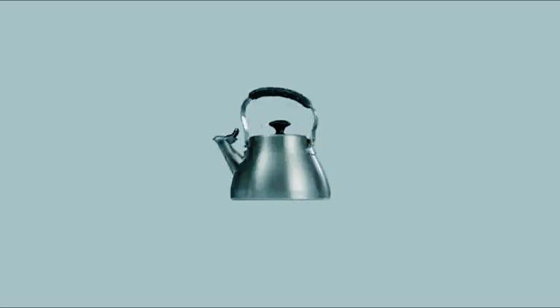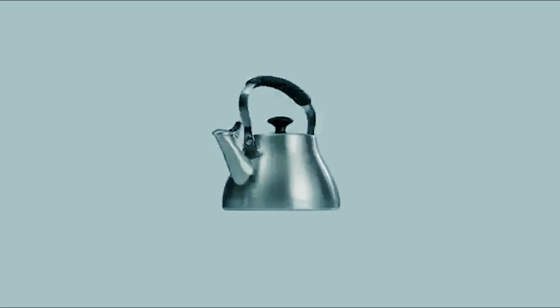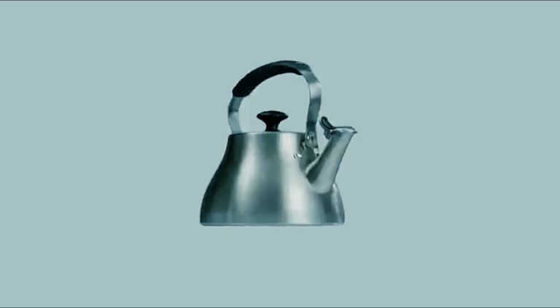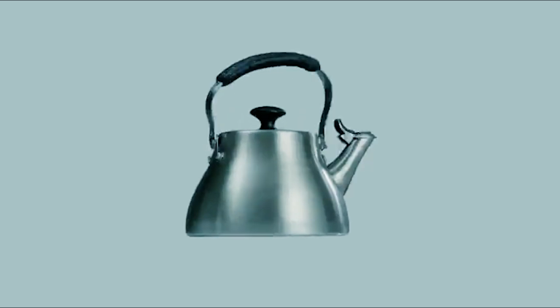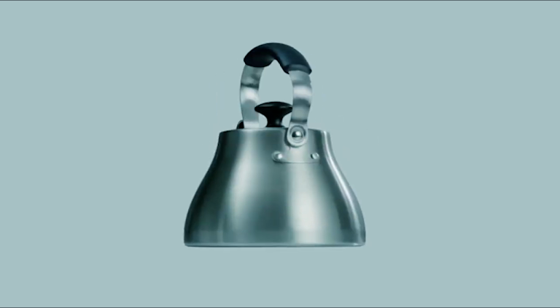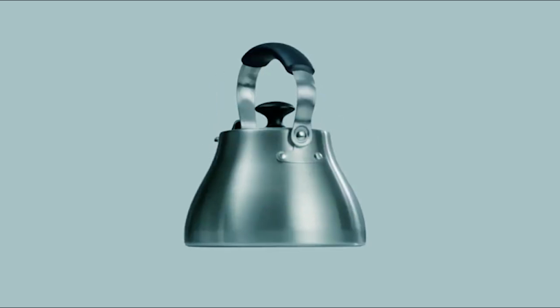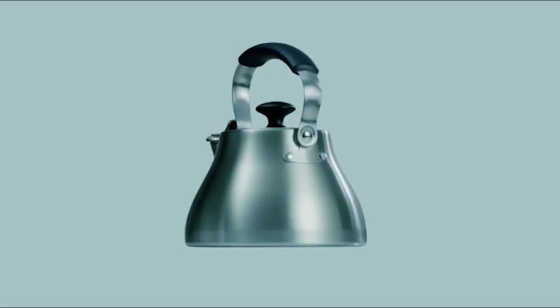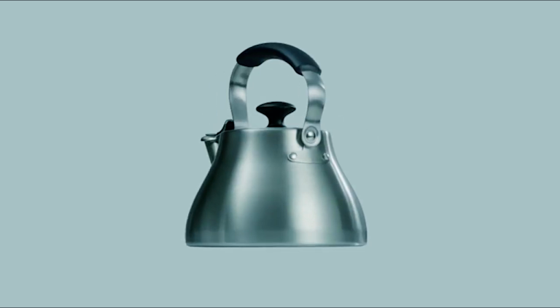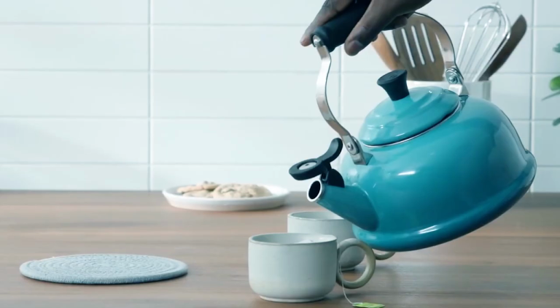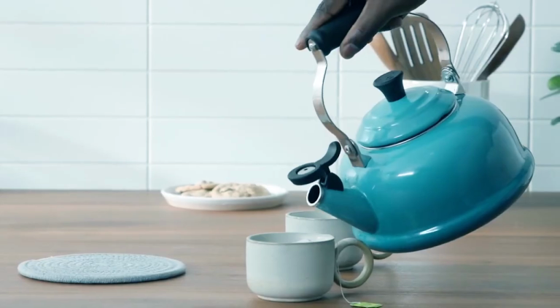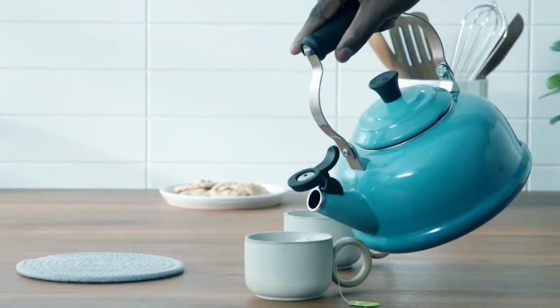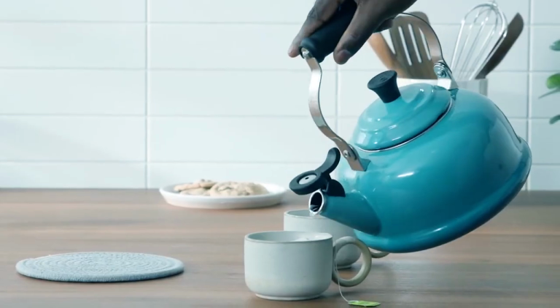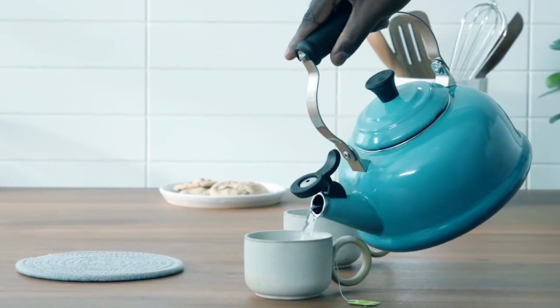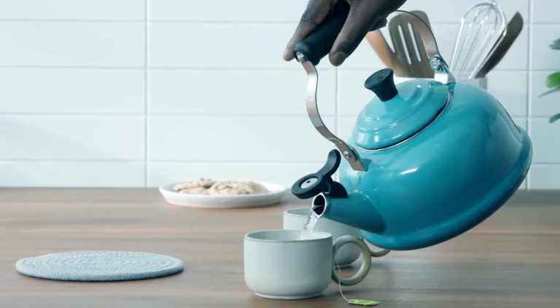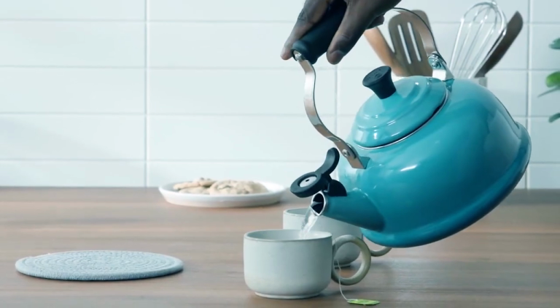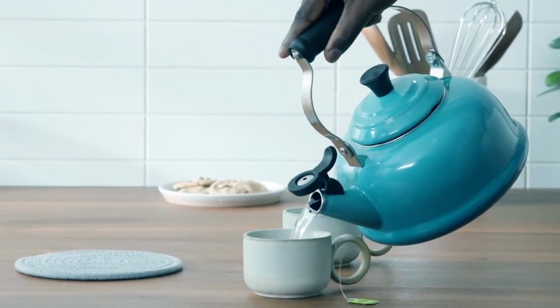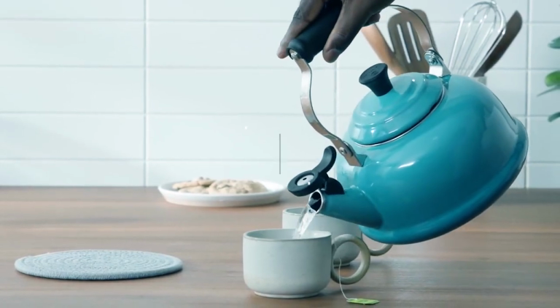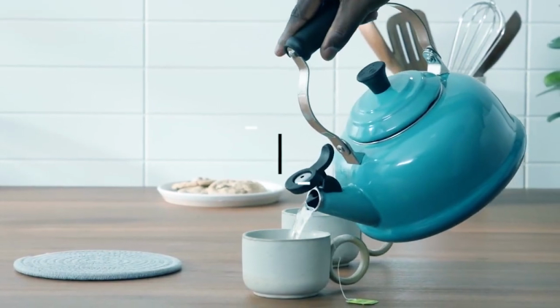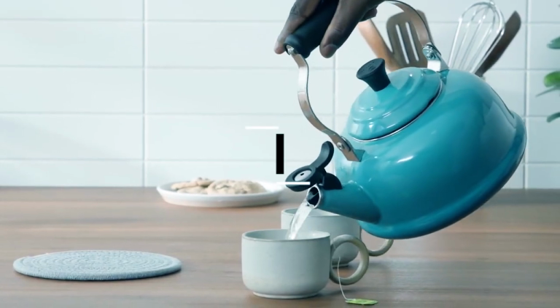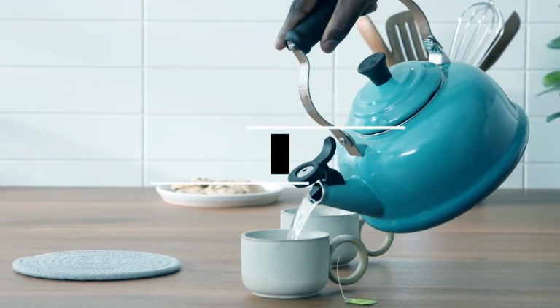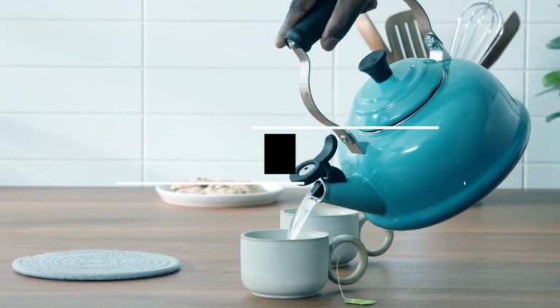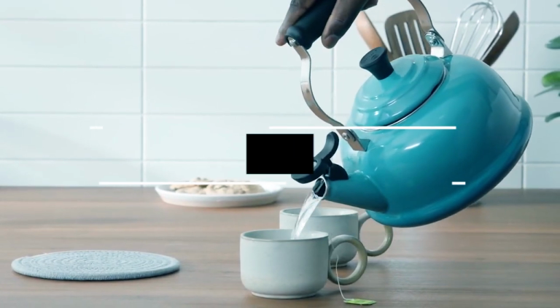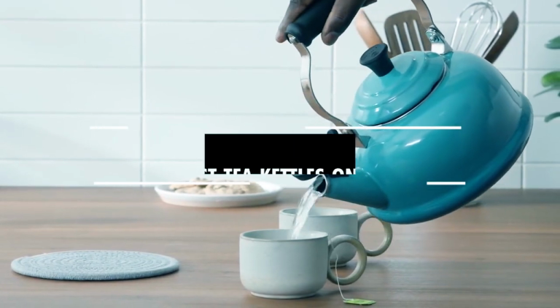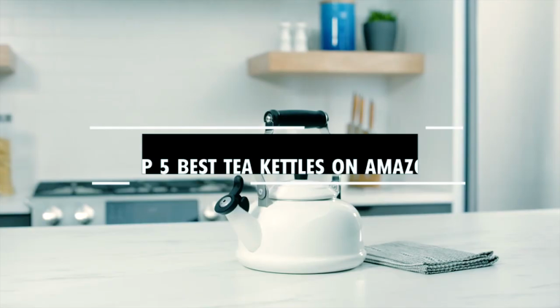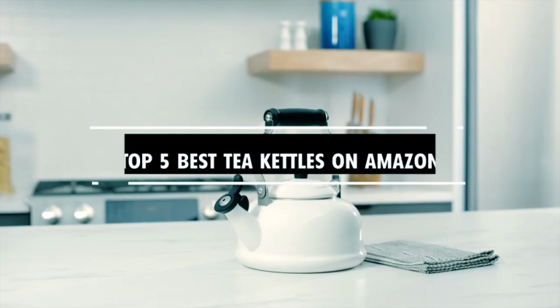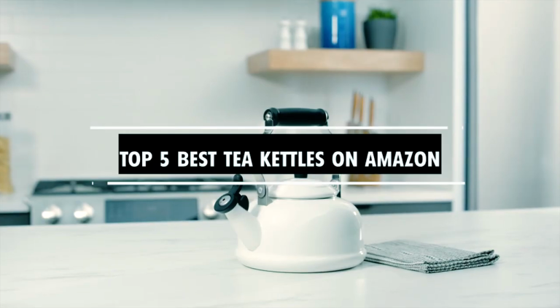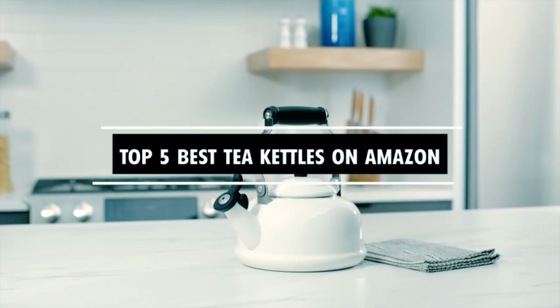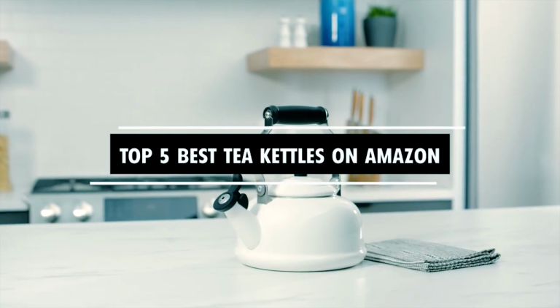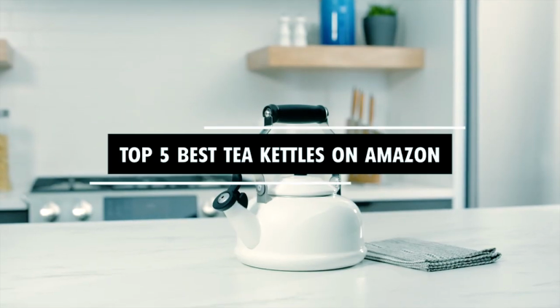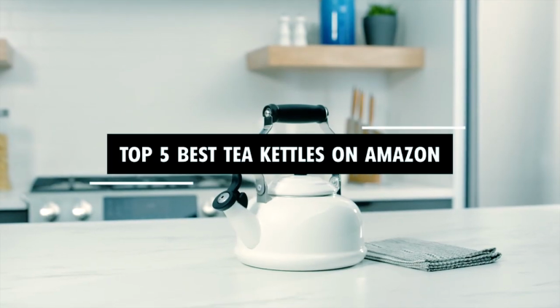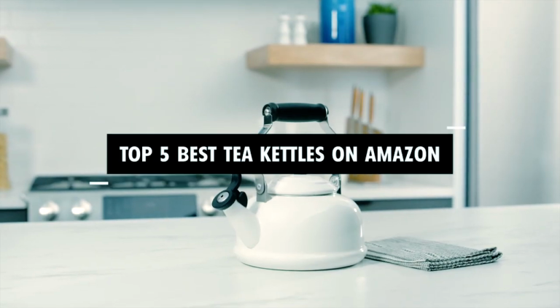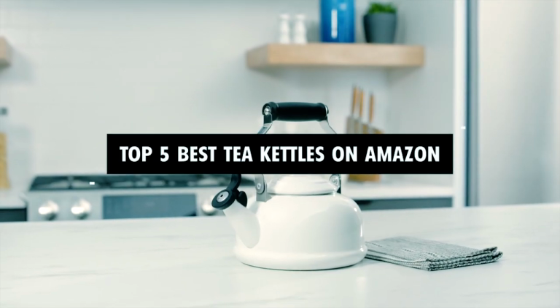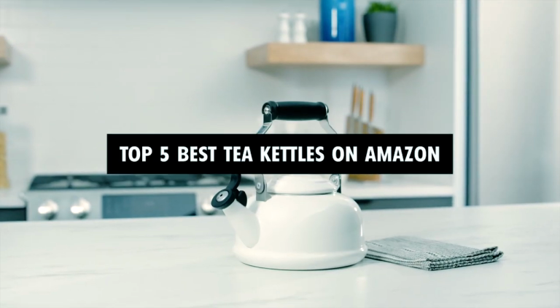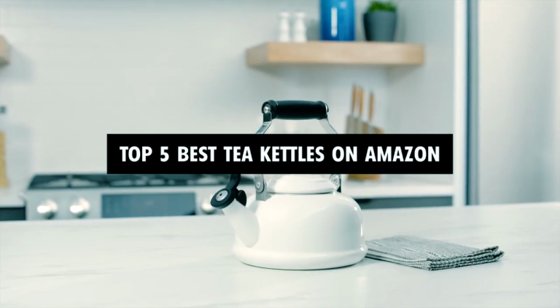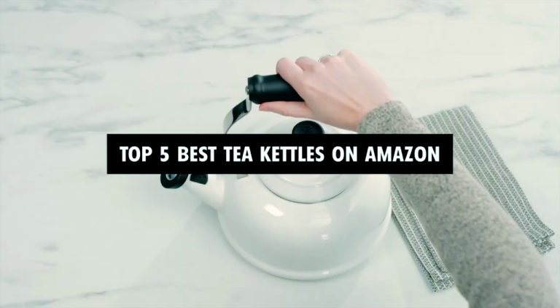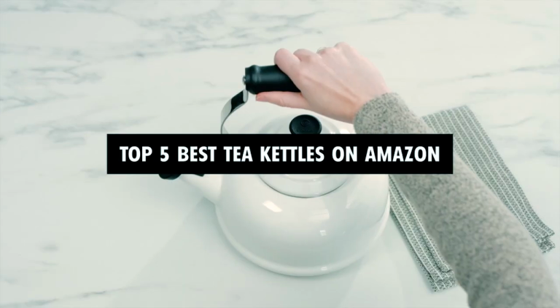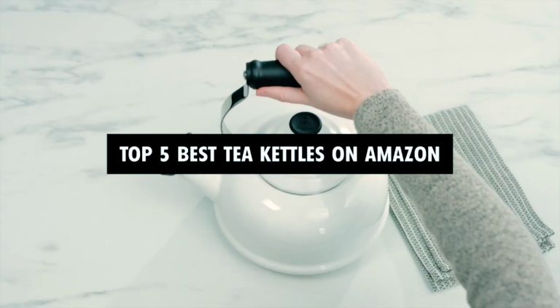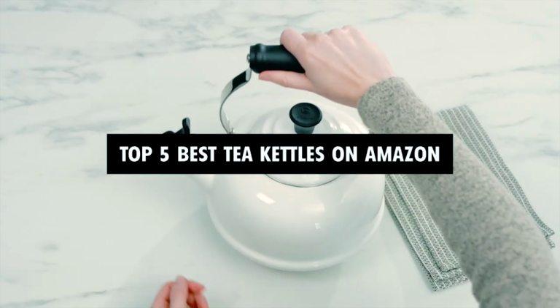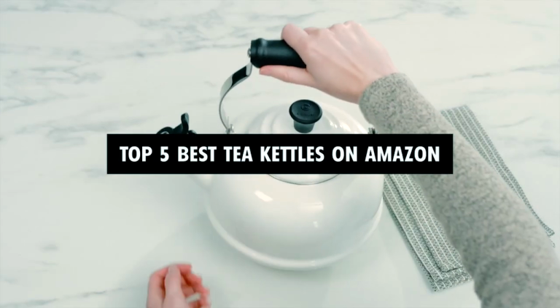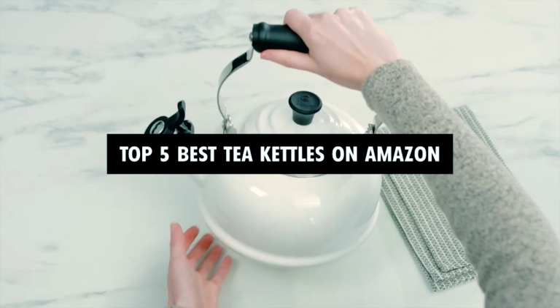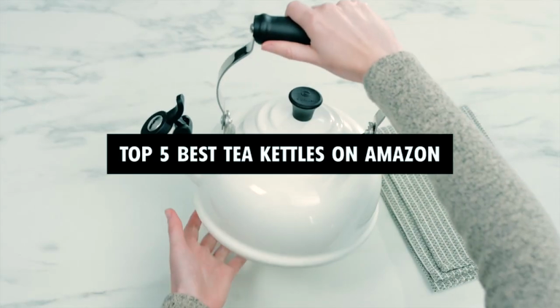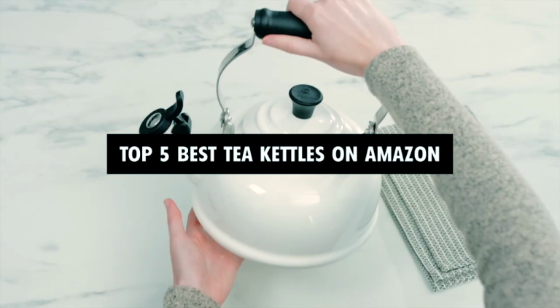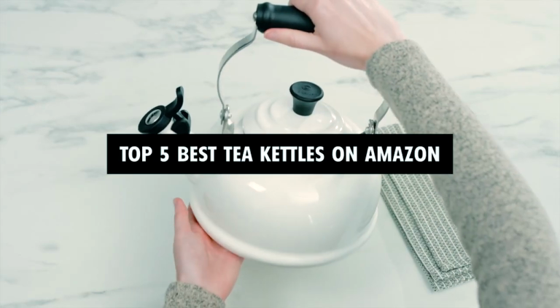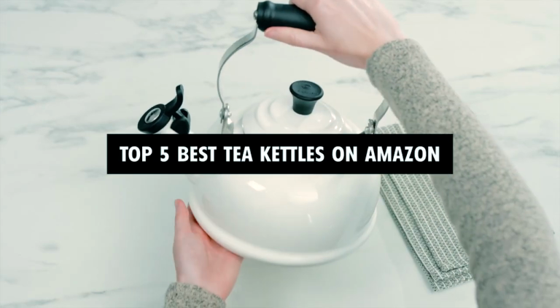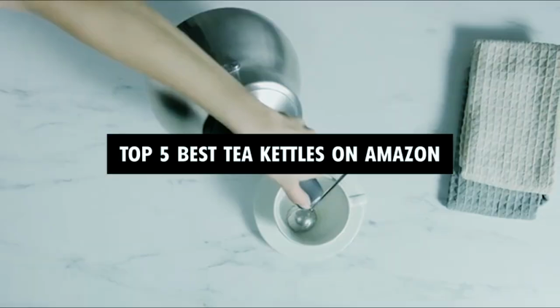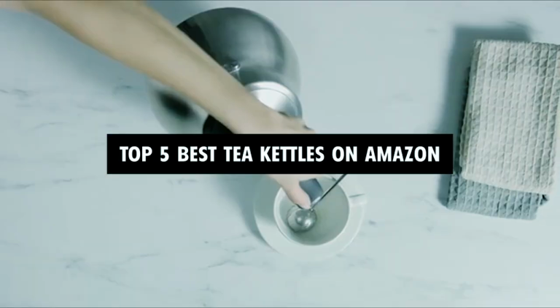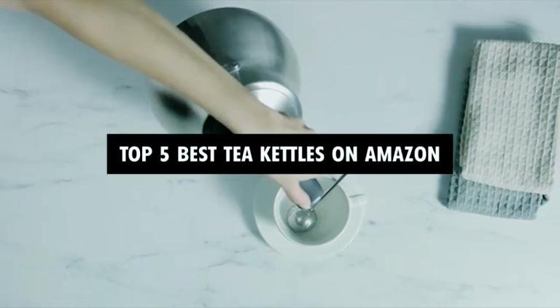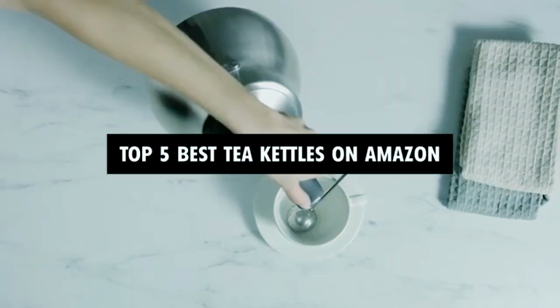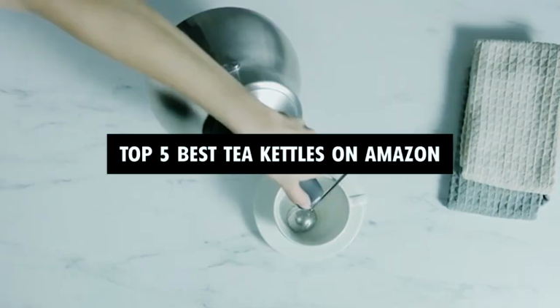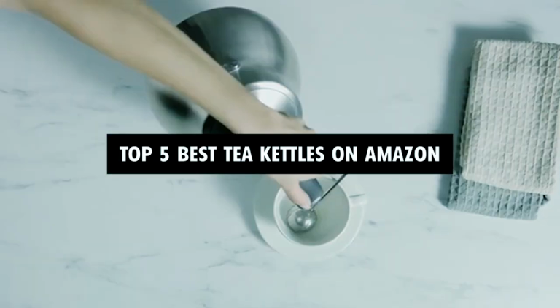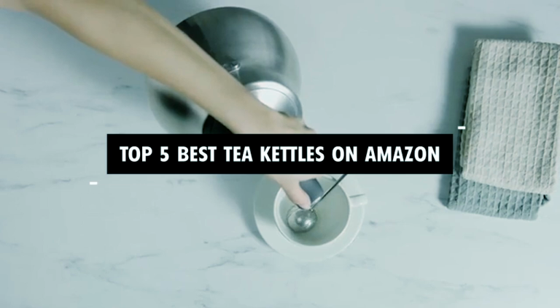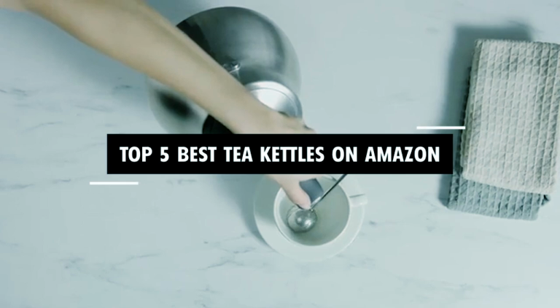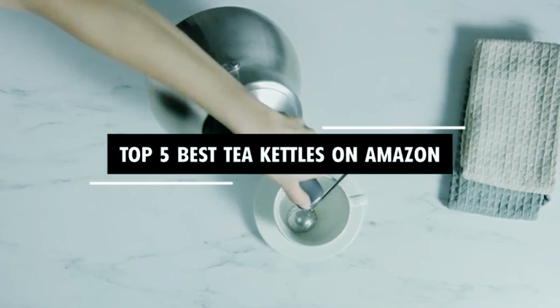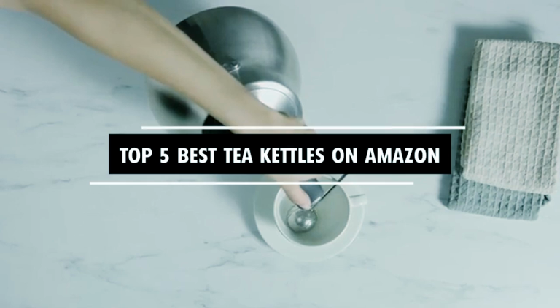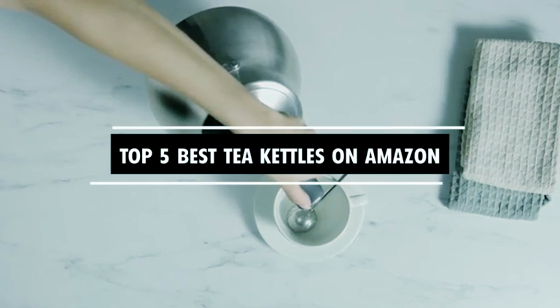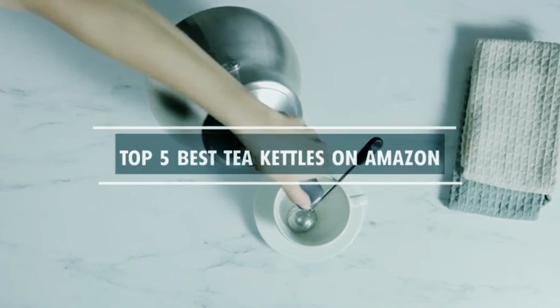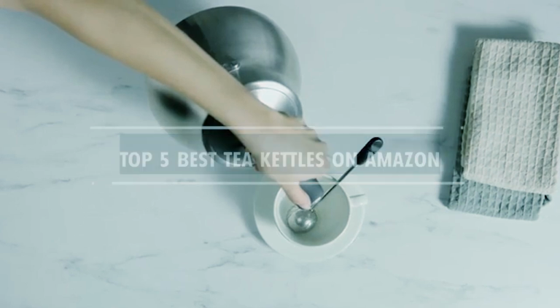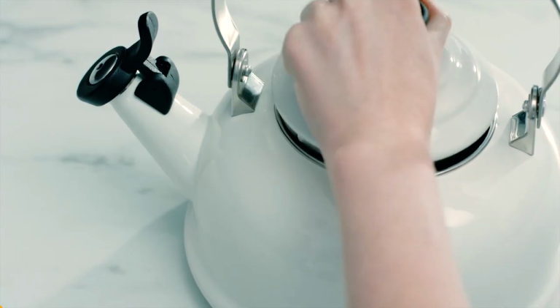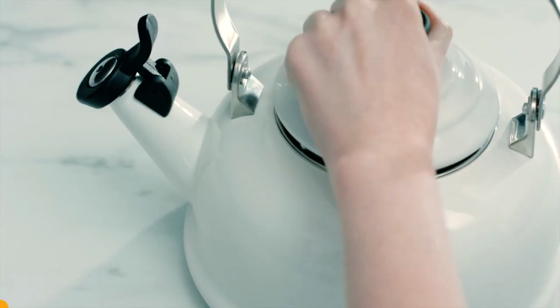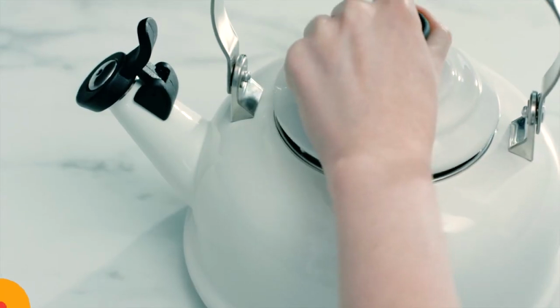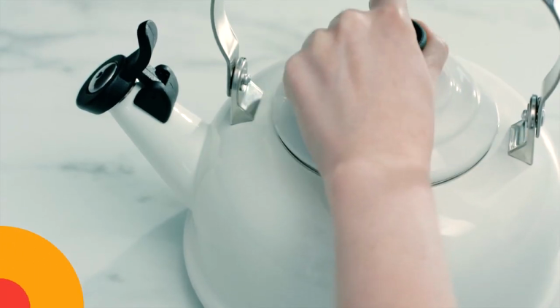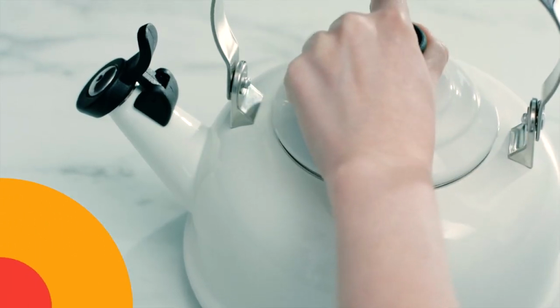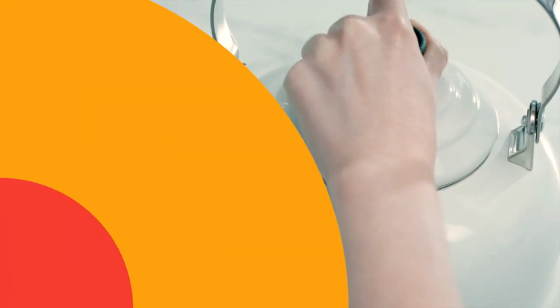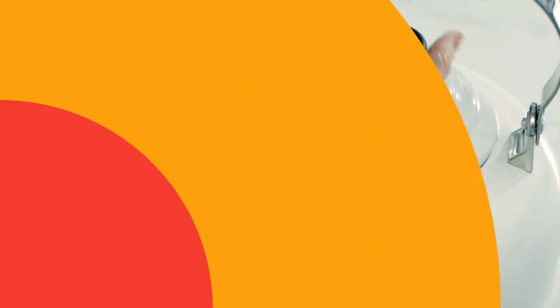Hi there! In today's video, we will showcase the top 5 best tea kettles on Amazon you can buy this year. Let's start!